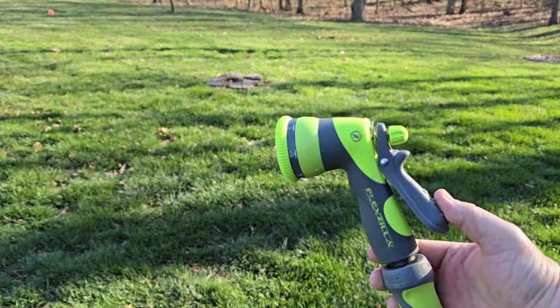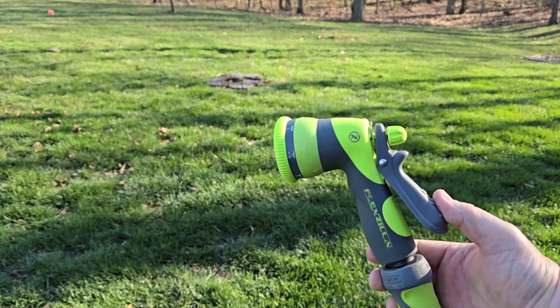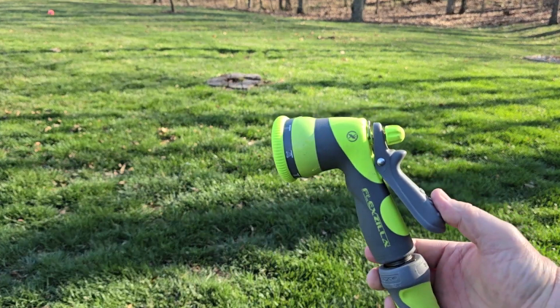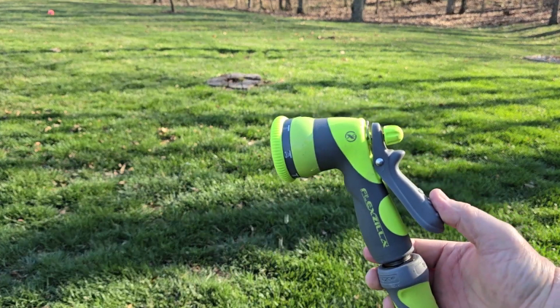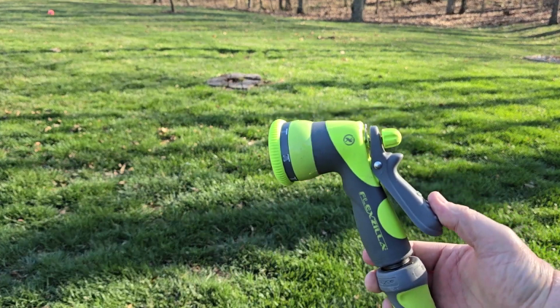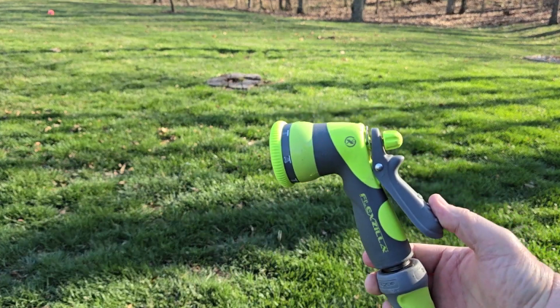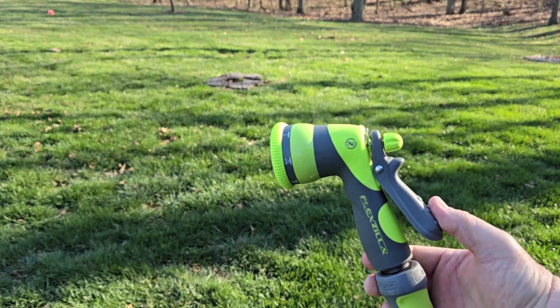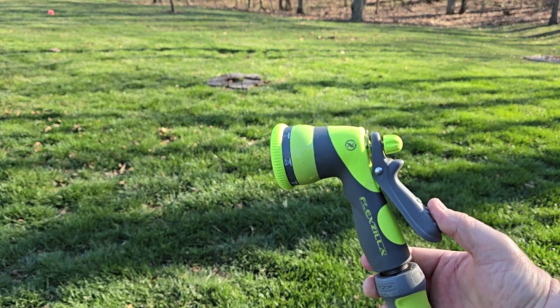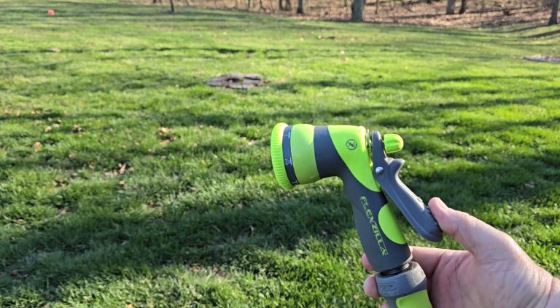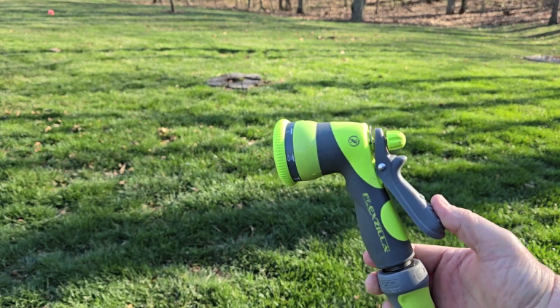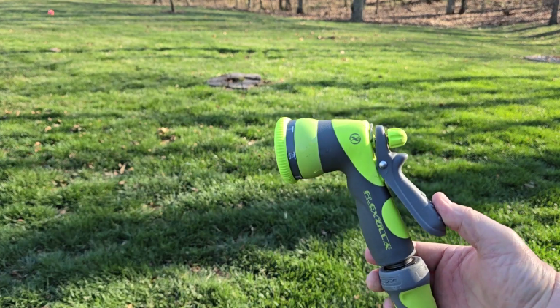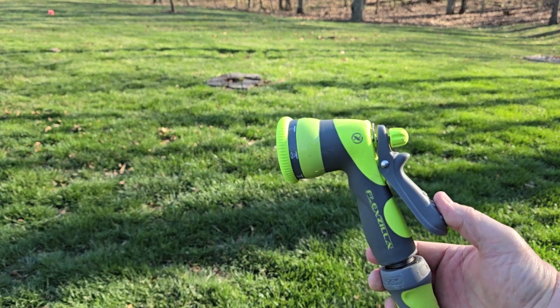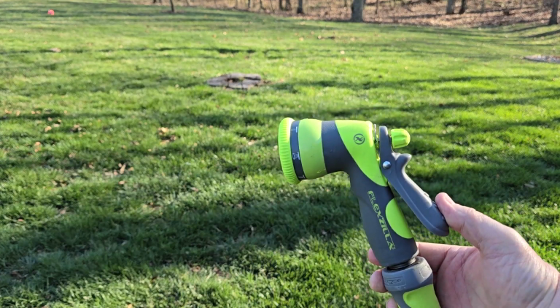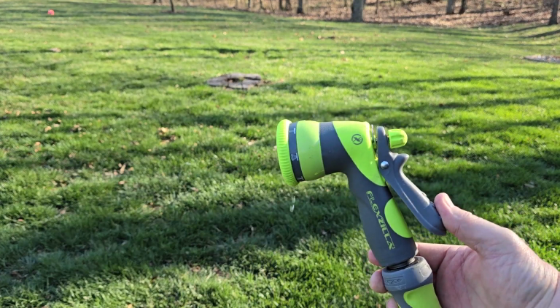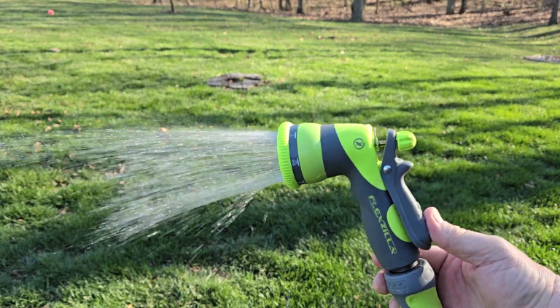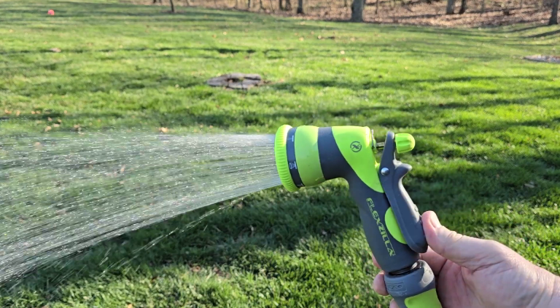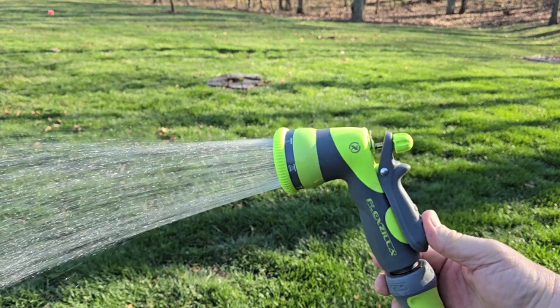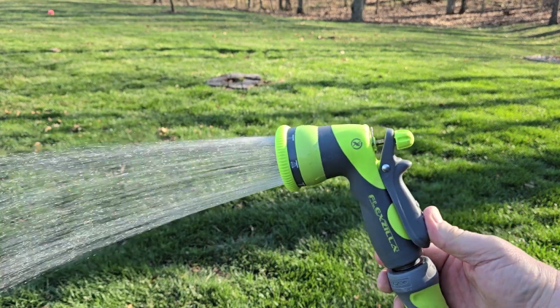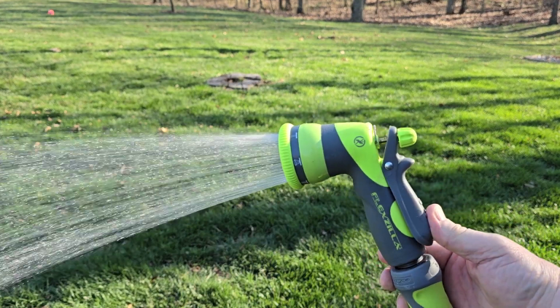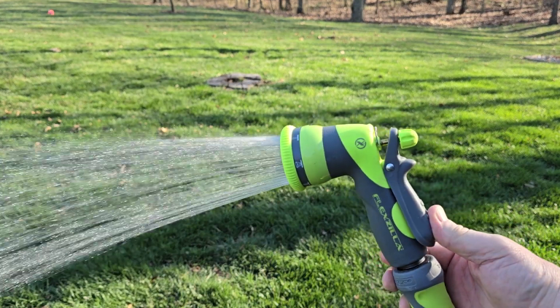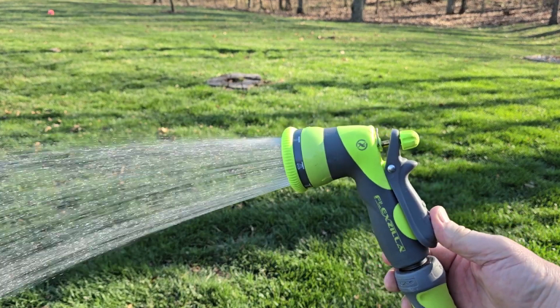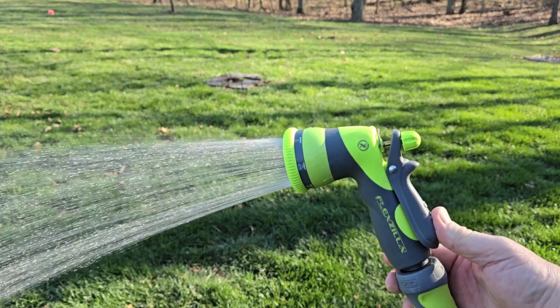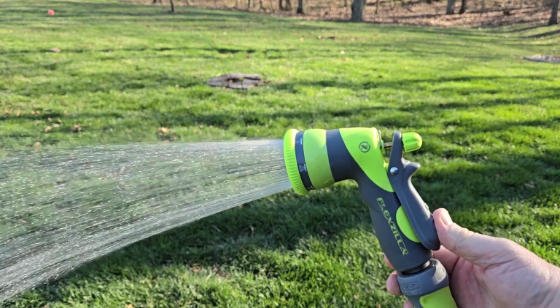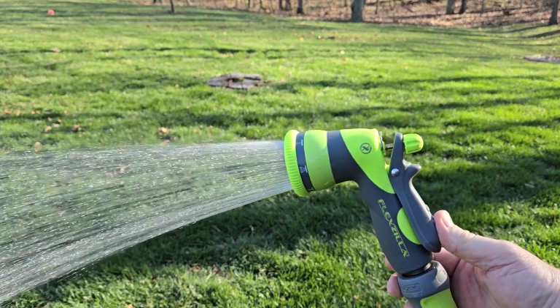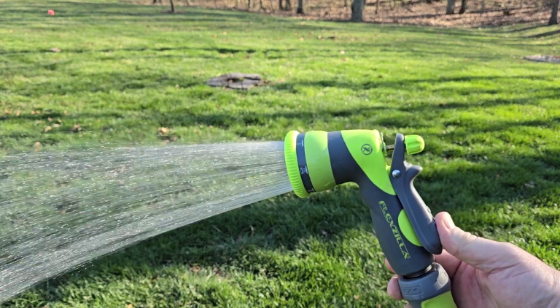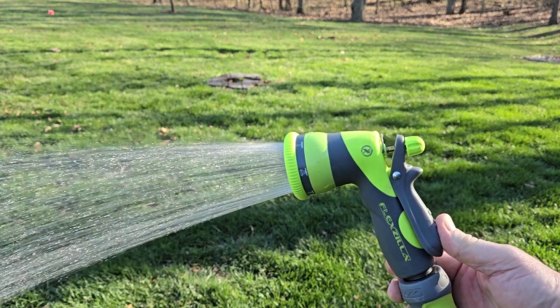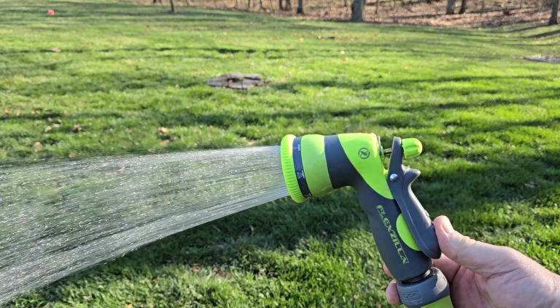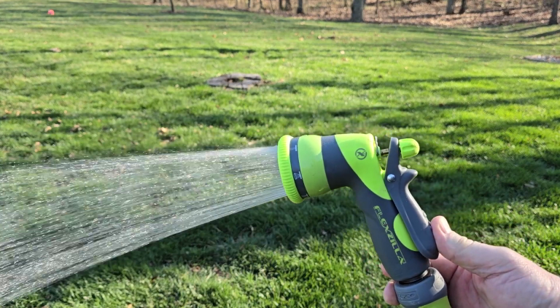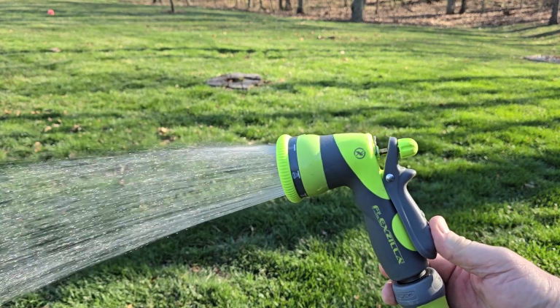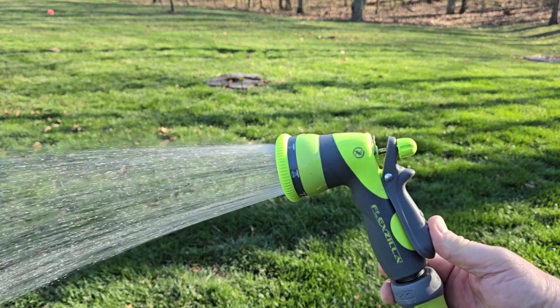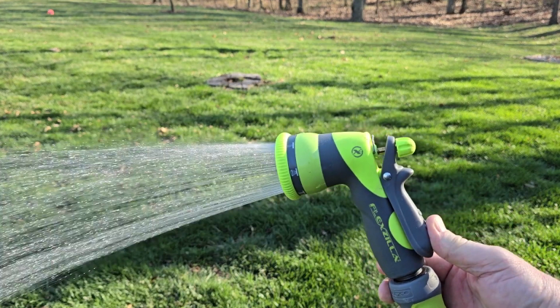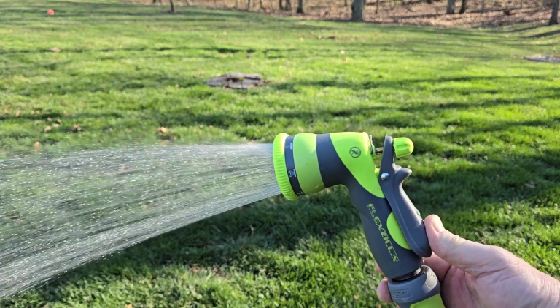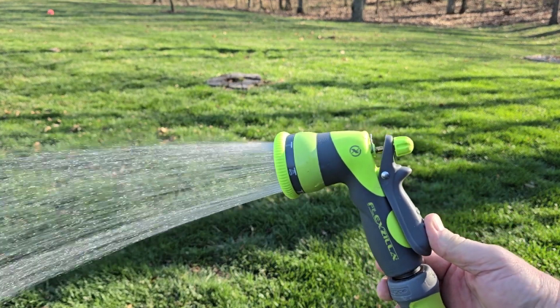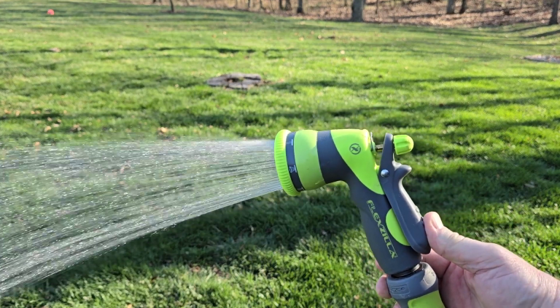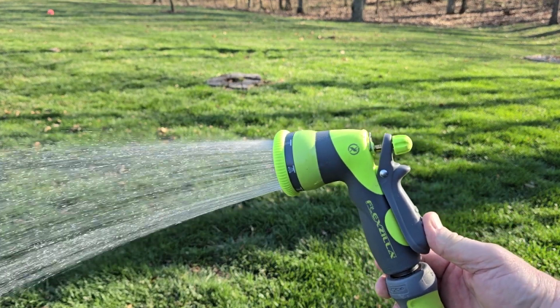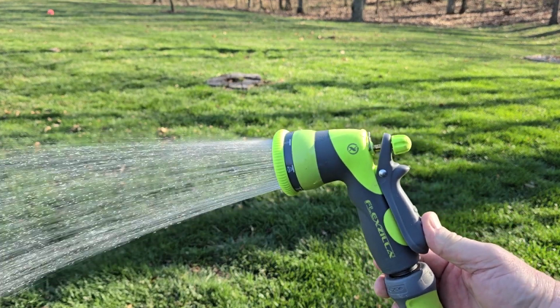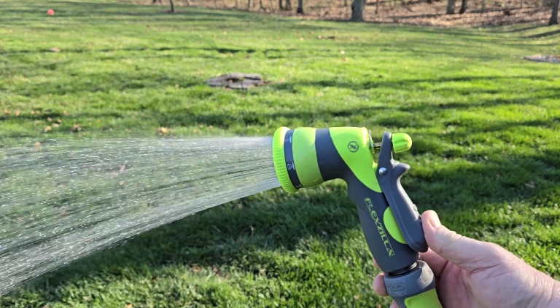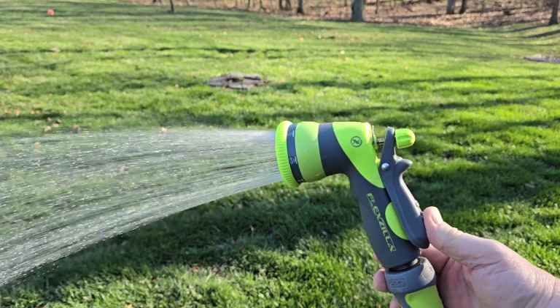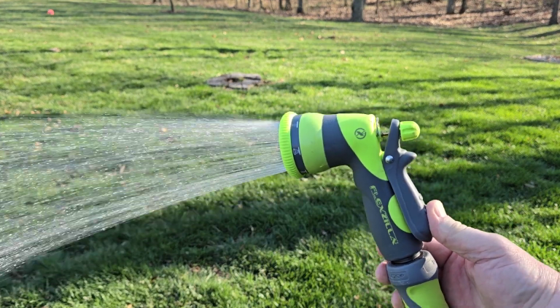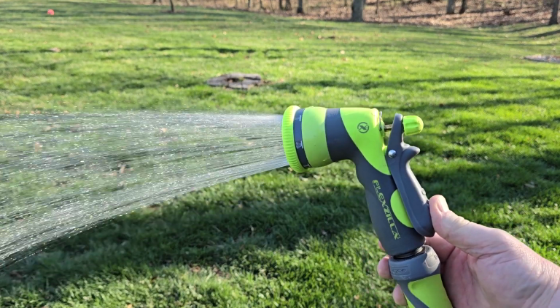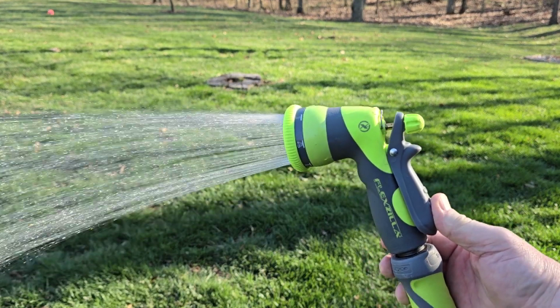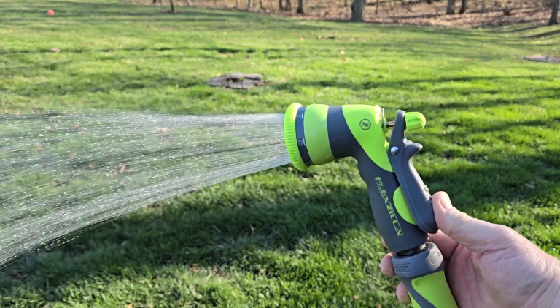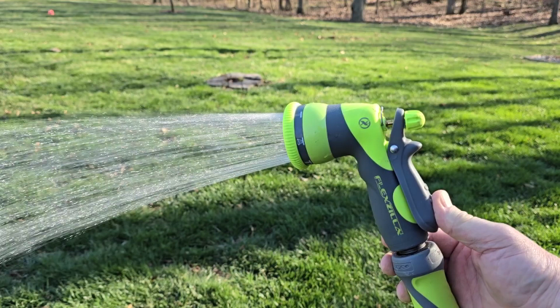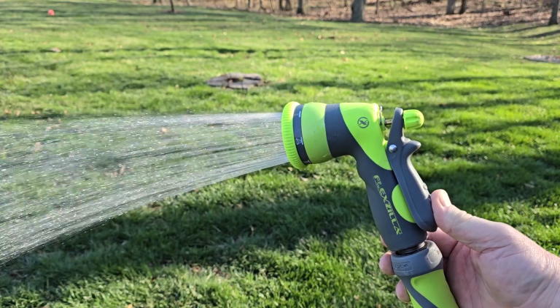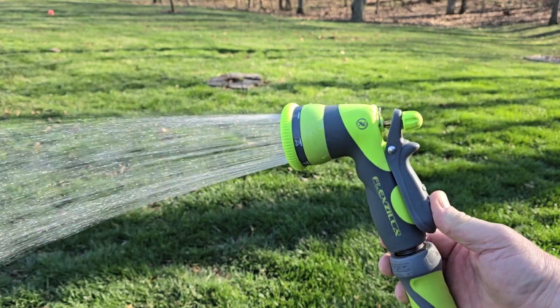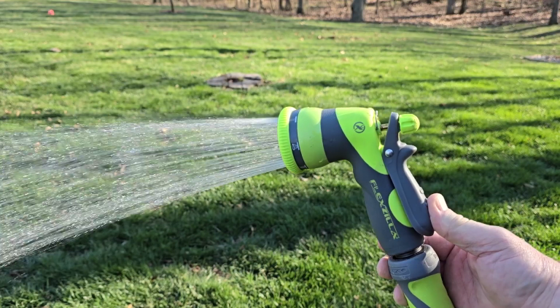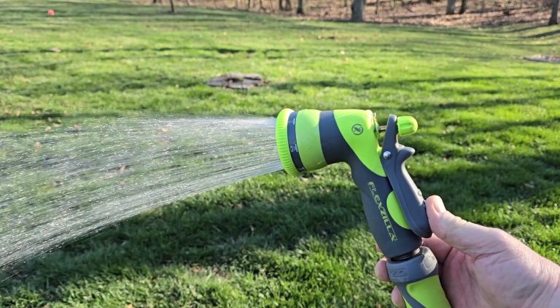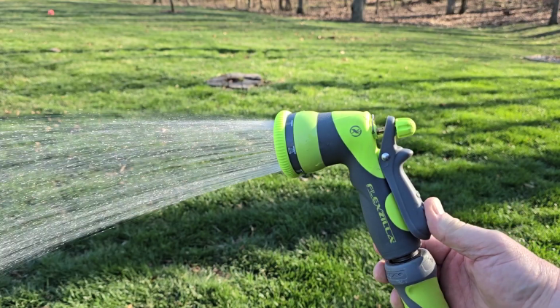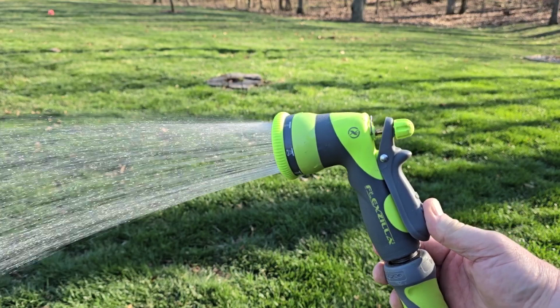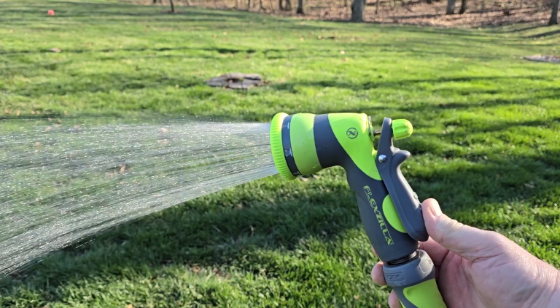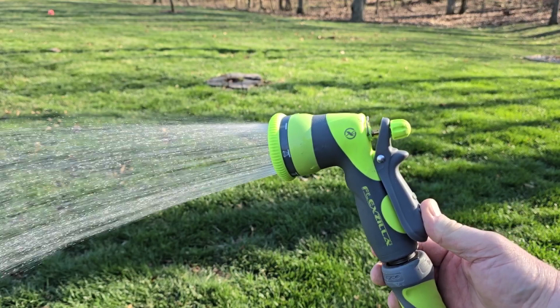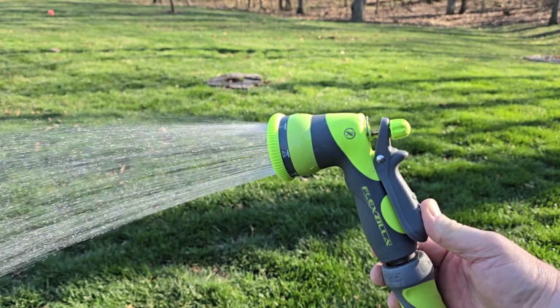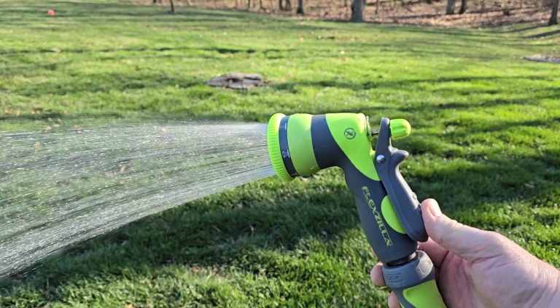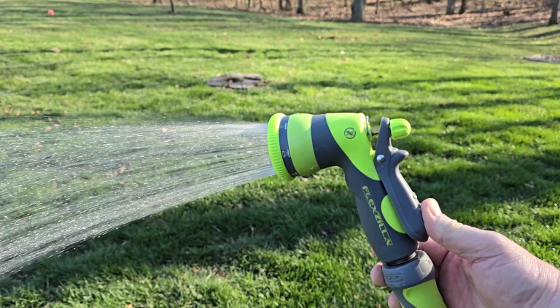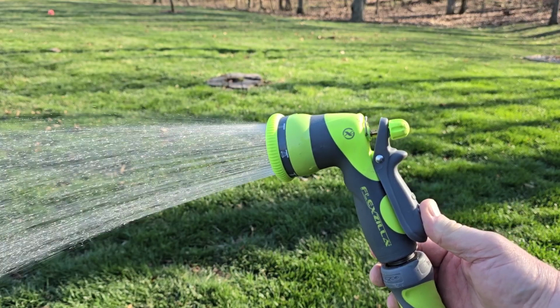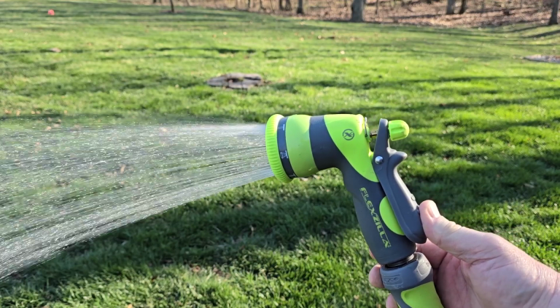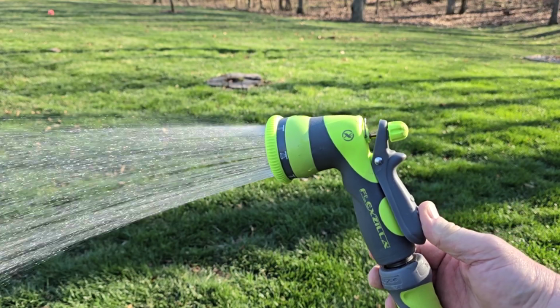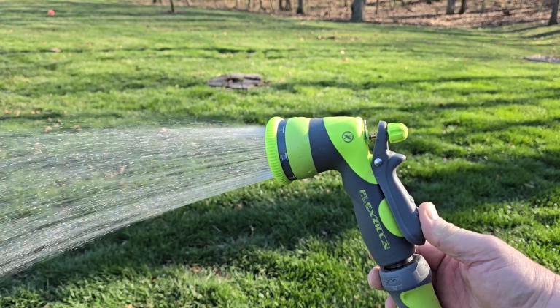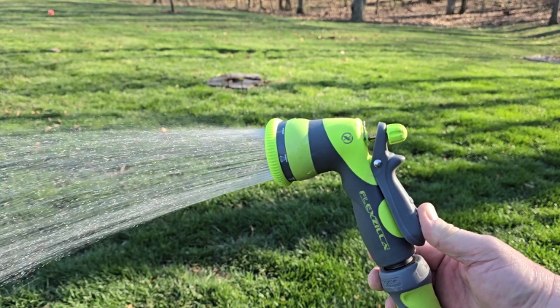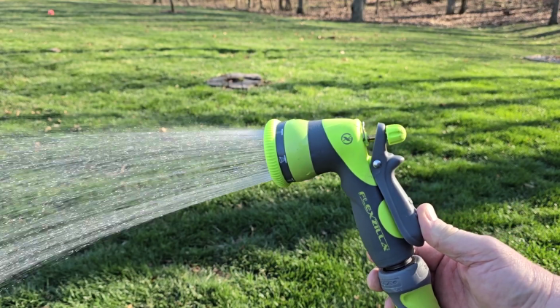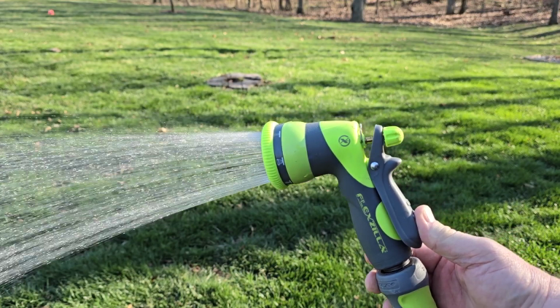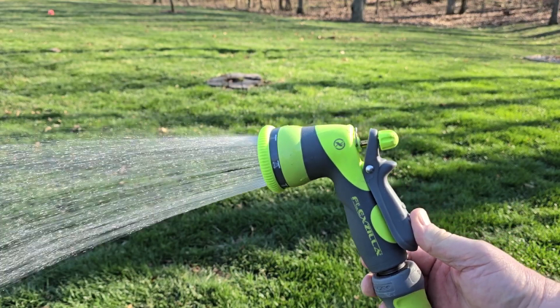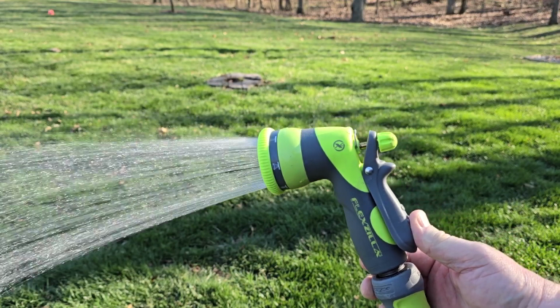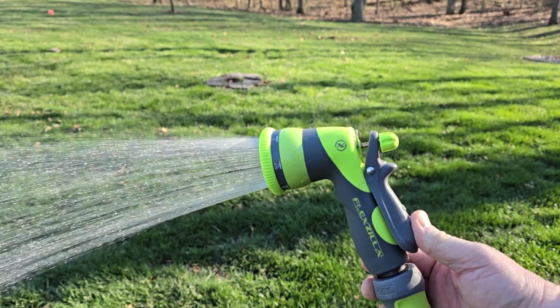Hello everyone, it's Just a Dad. Today I'm going to do a review on this Flexzilla Heavy Duty 7 Pattern Adjustable Grip Nozzle.